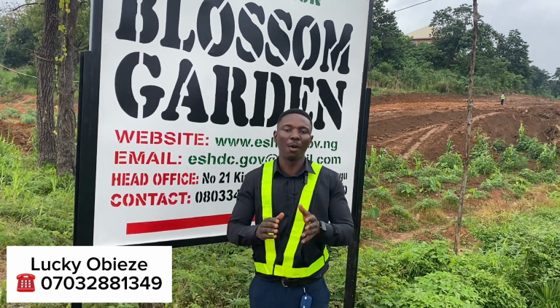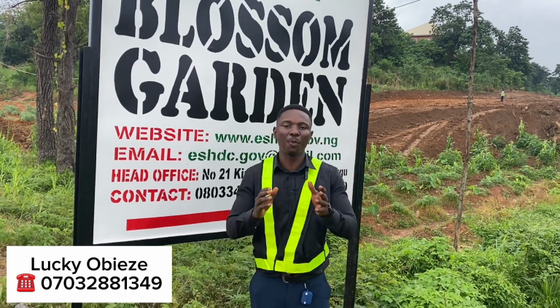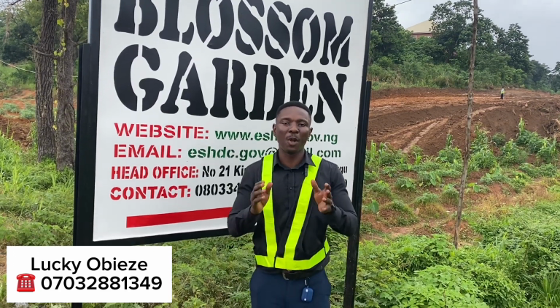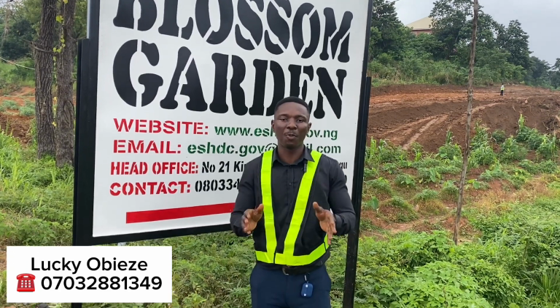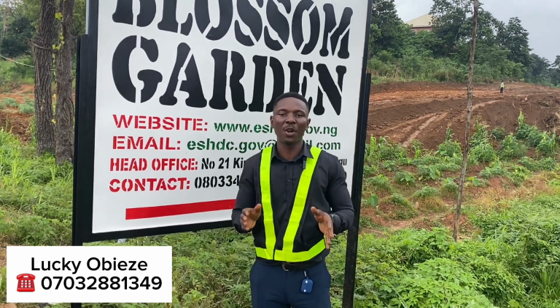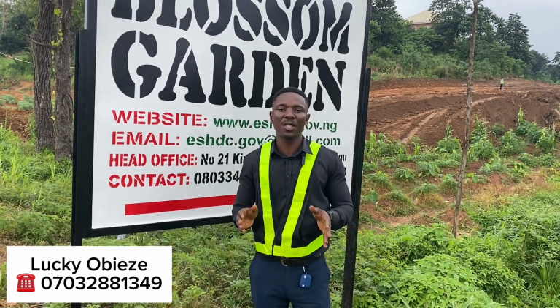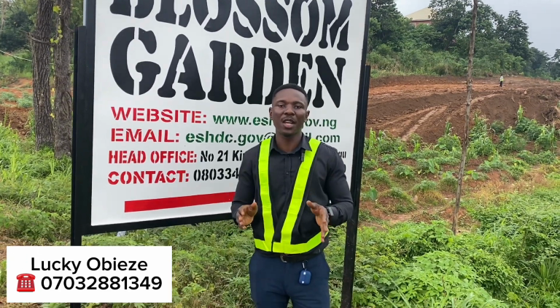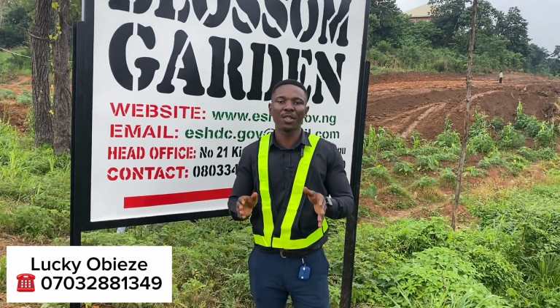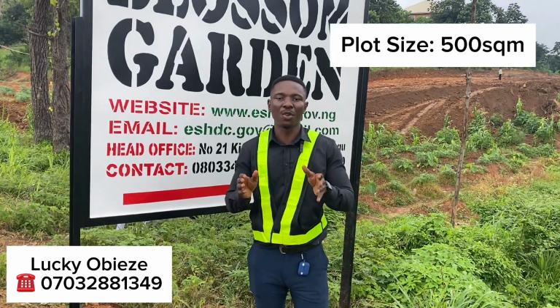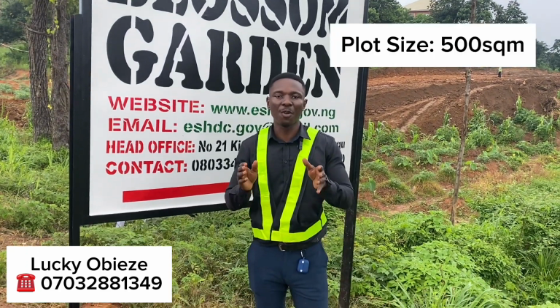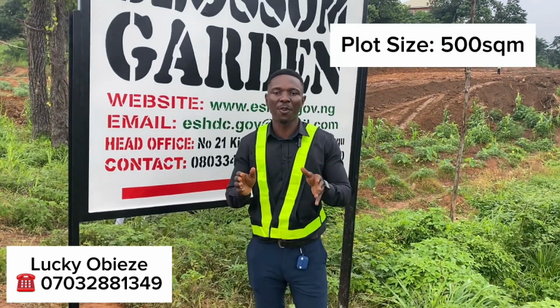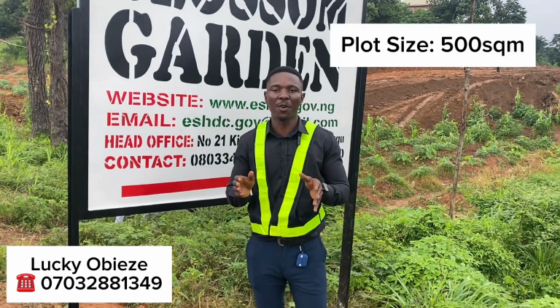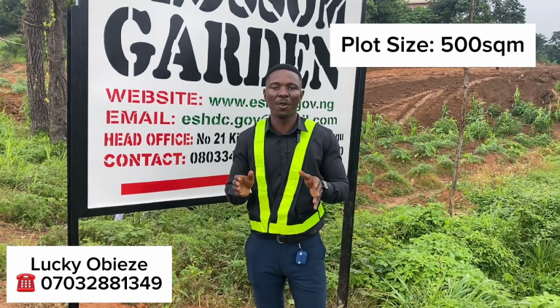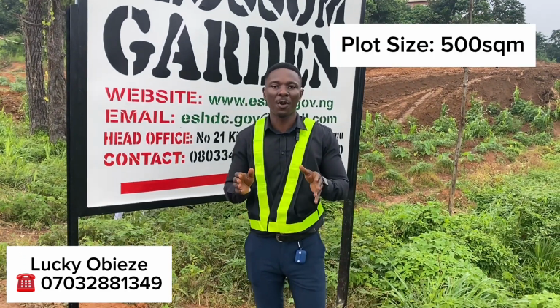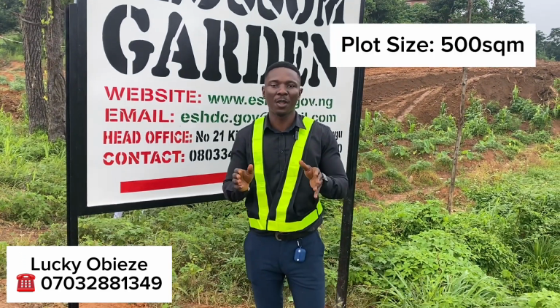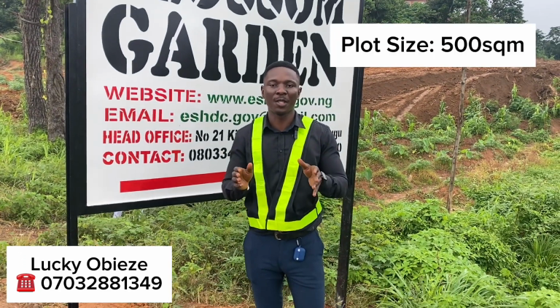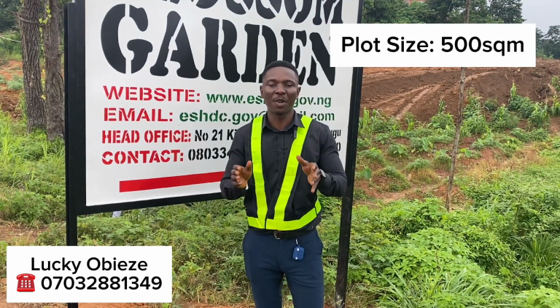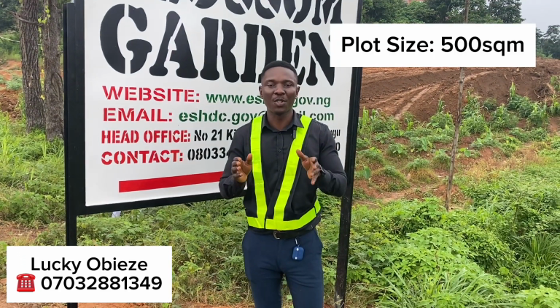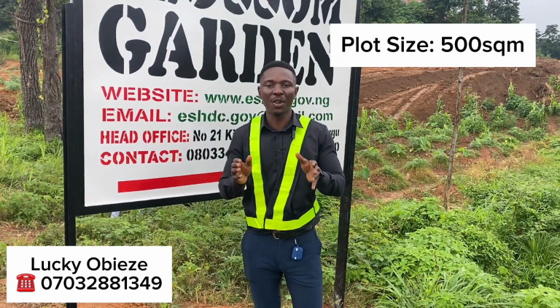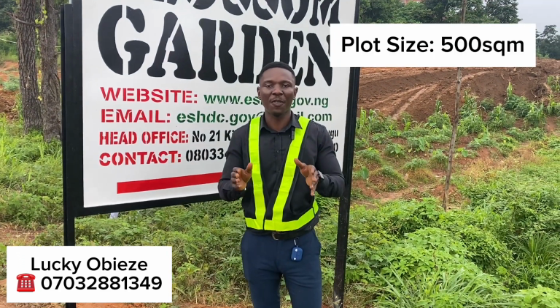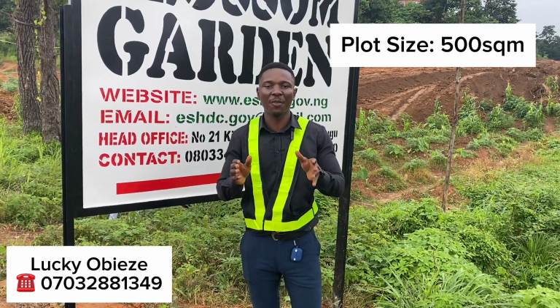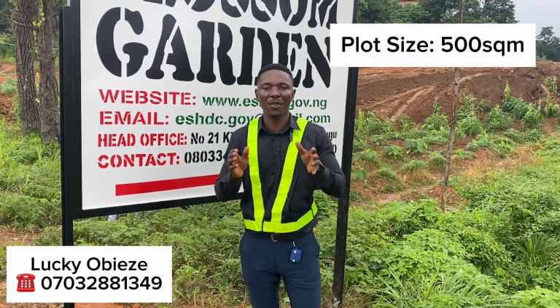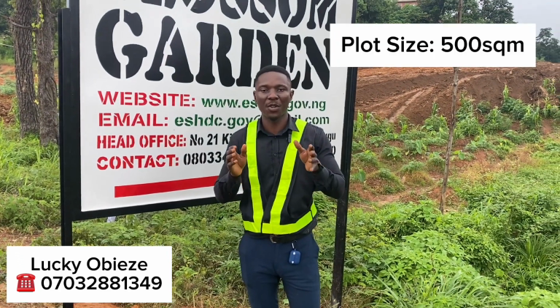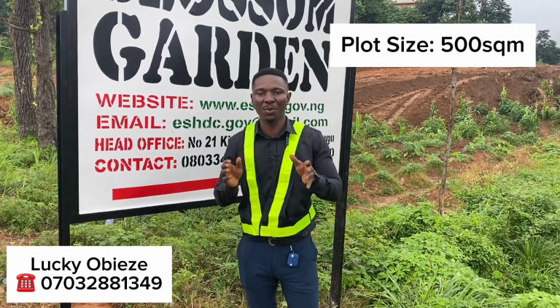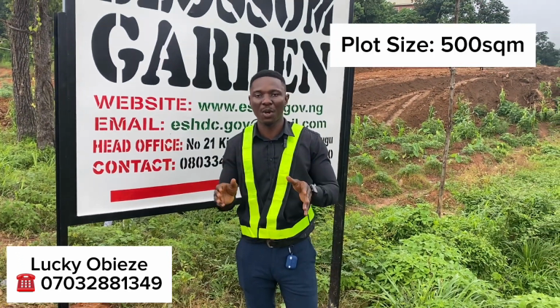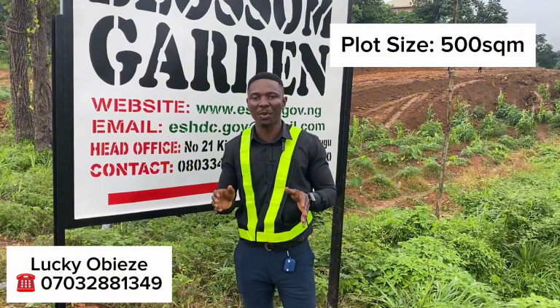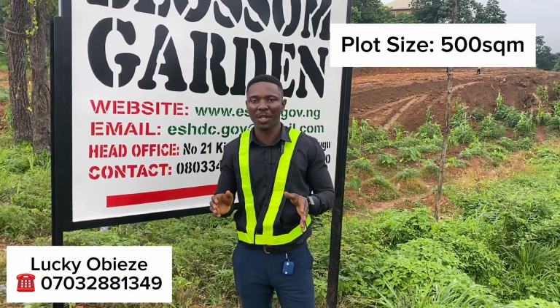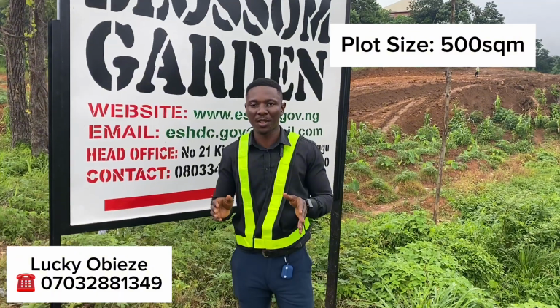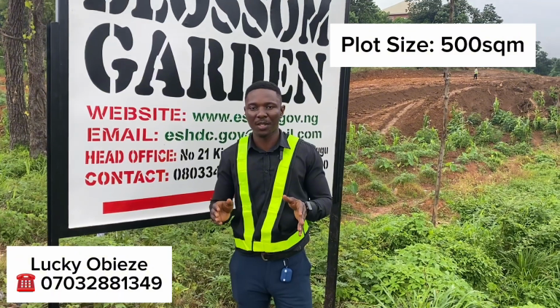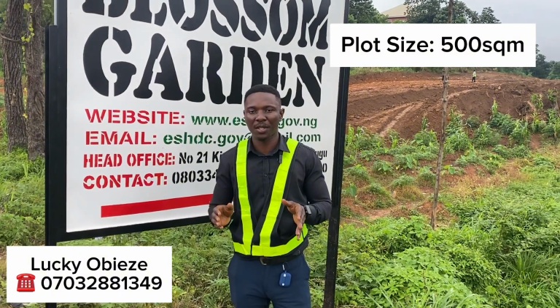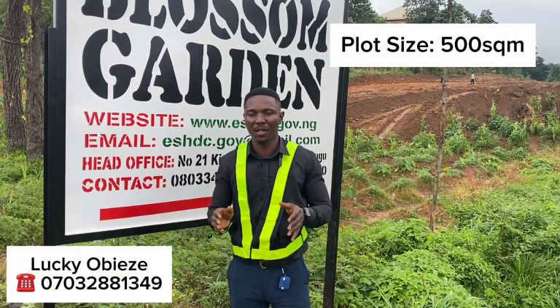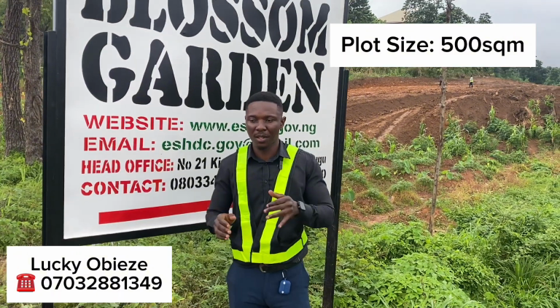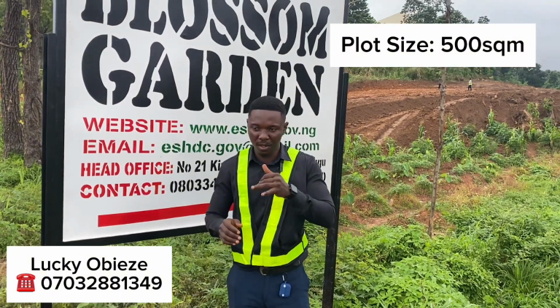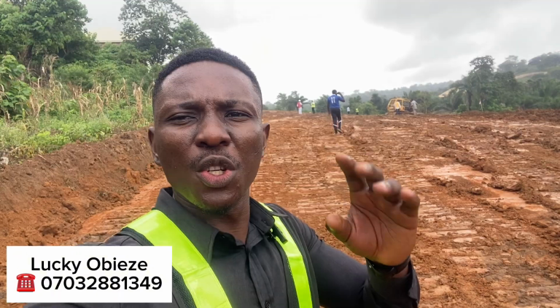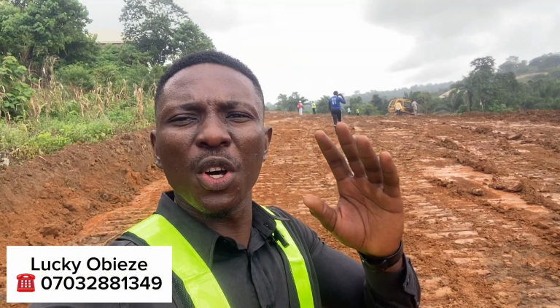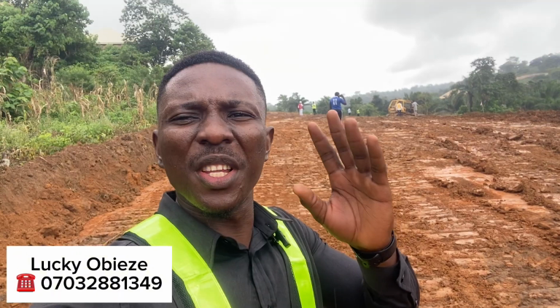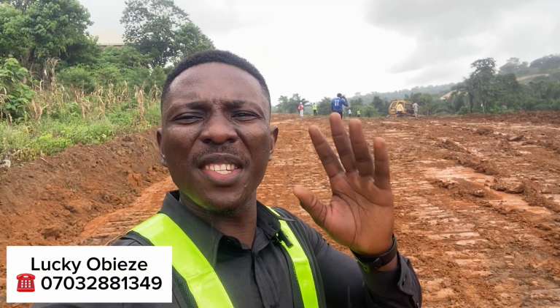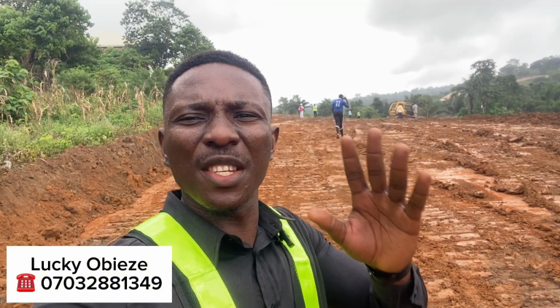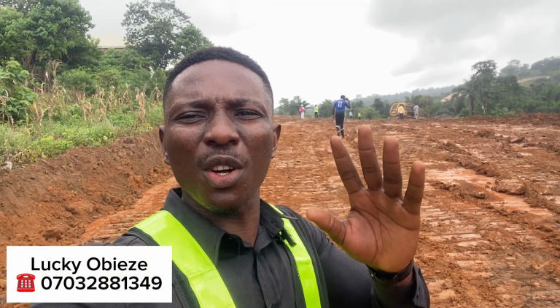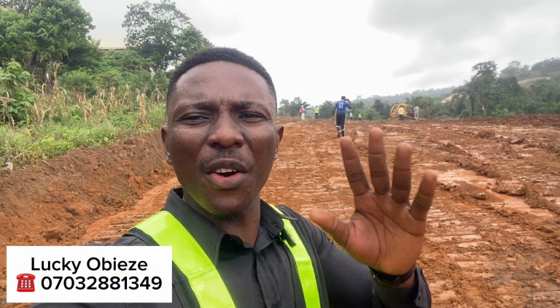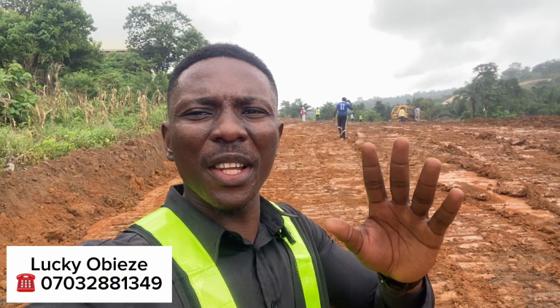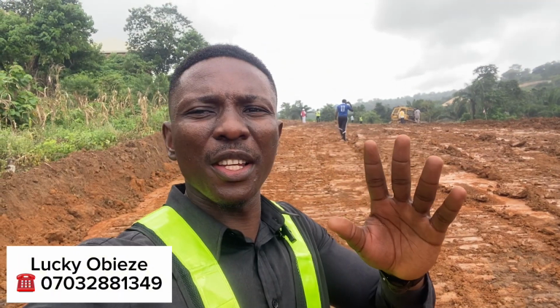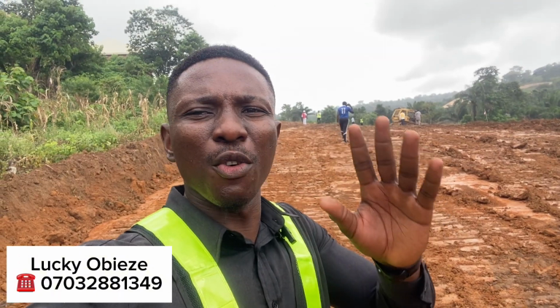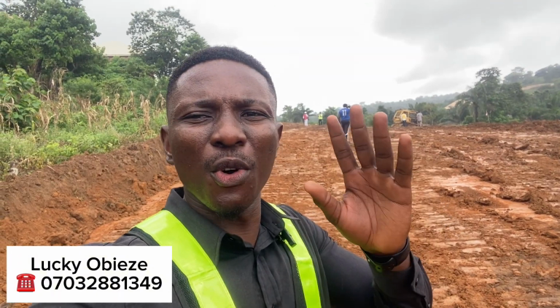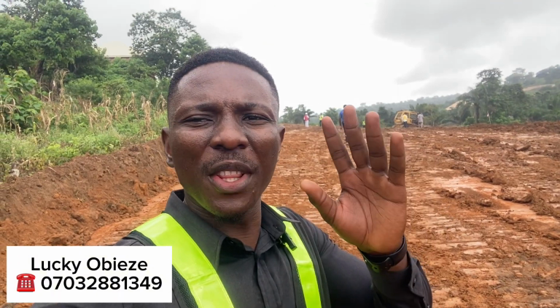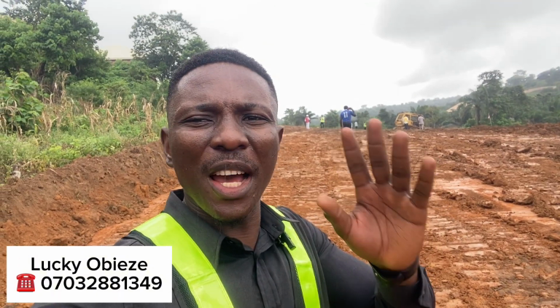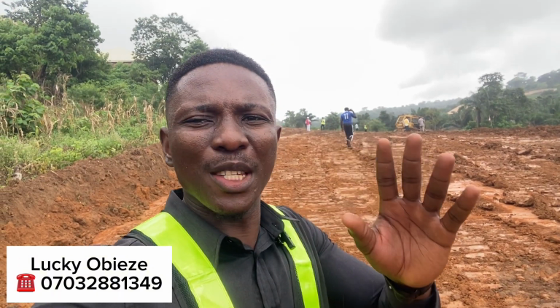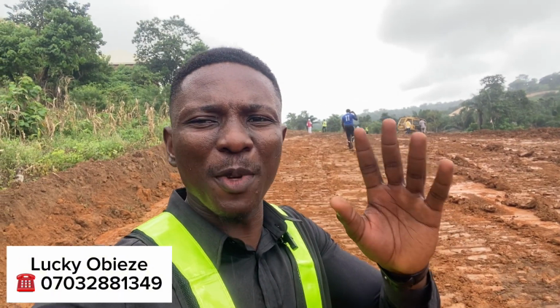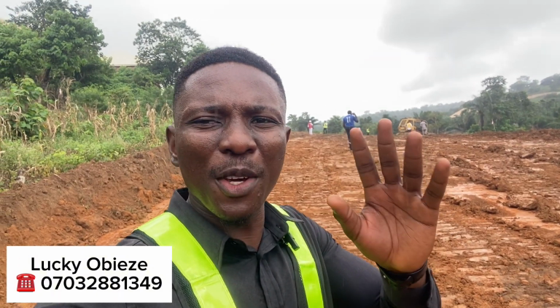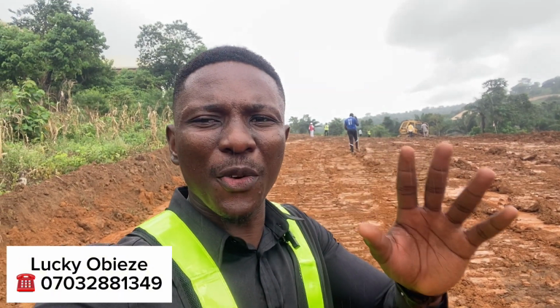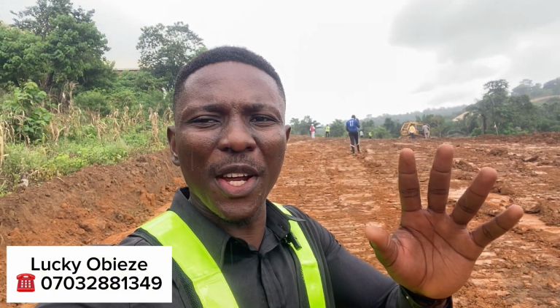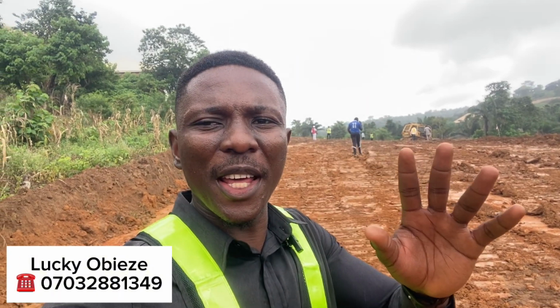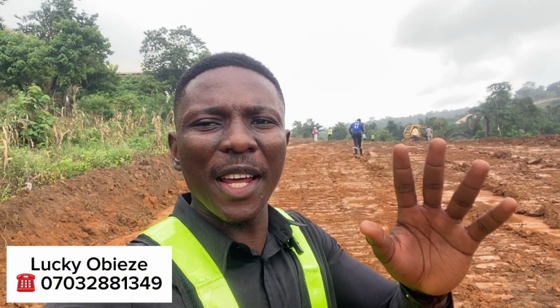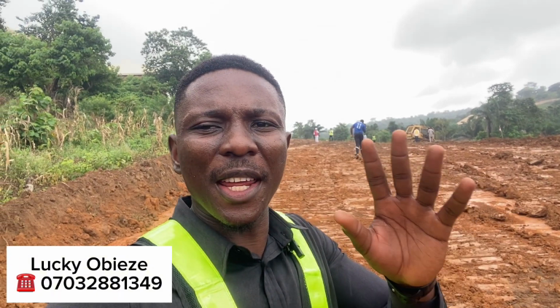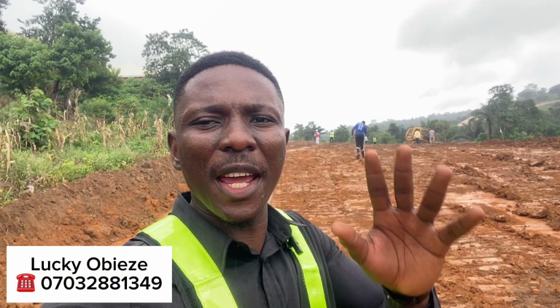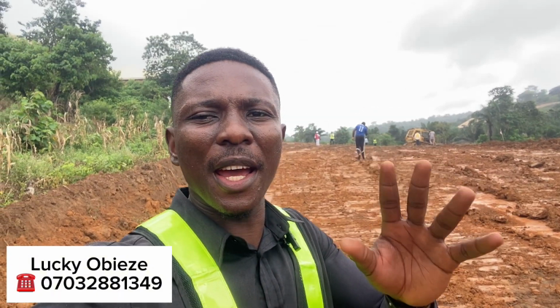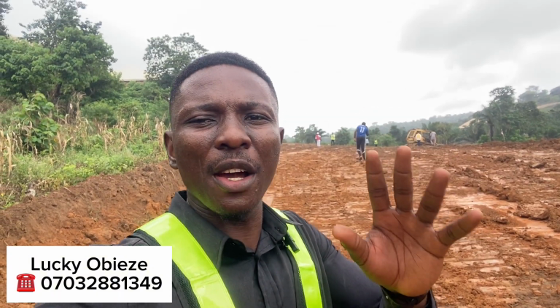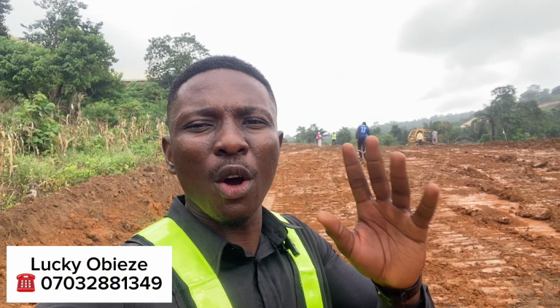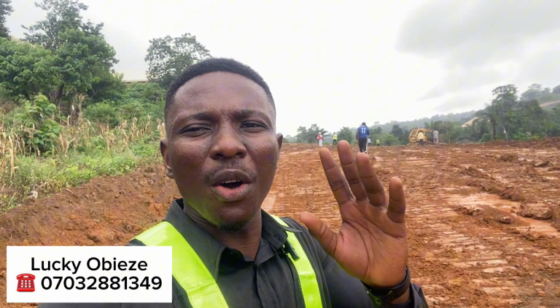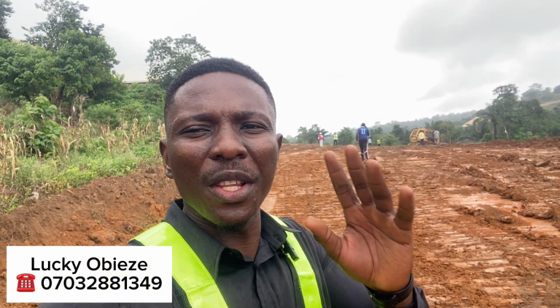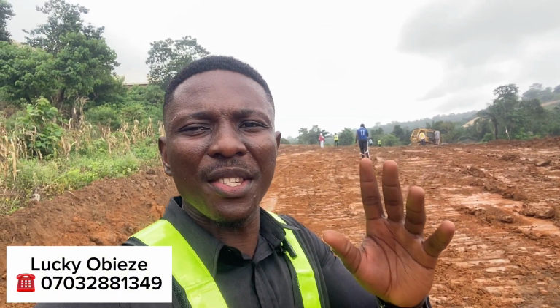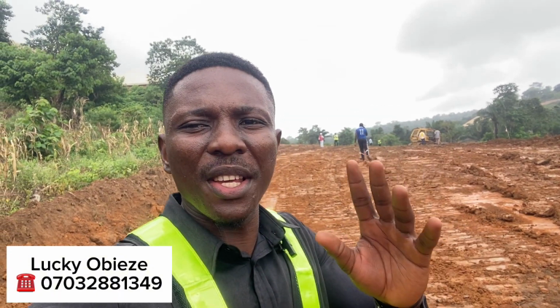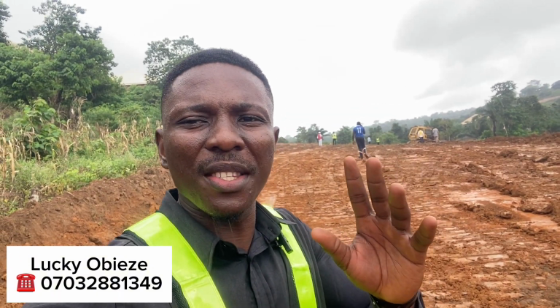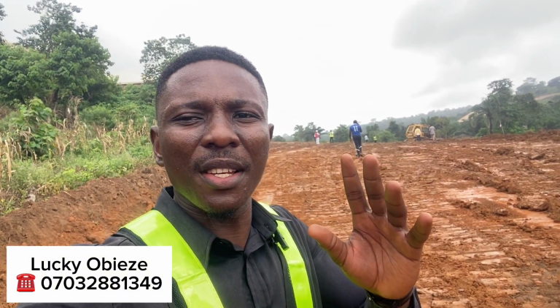A plot here is measuring 500 square meters. This is currently the road that is being created here on this estate.